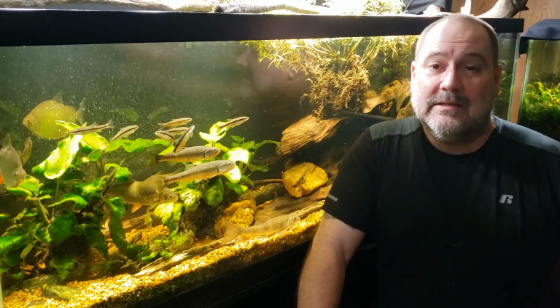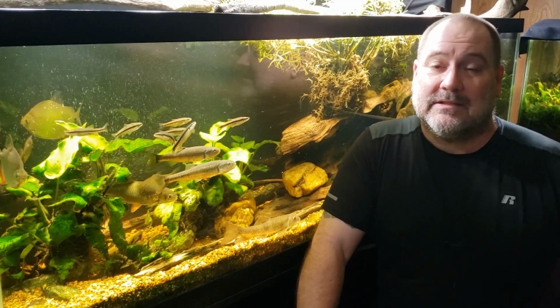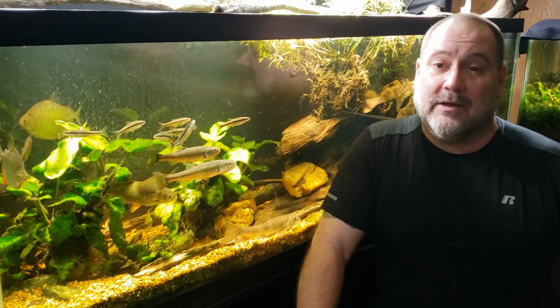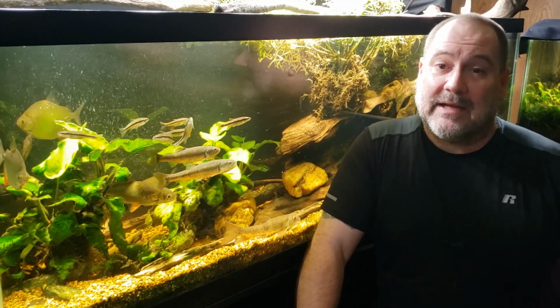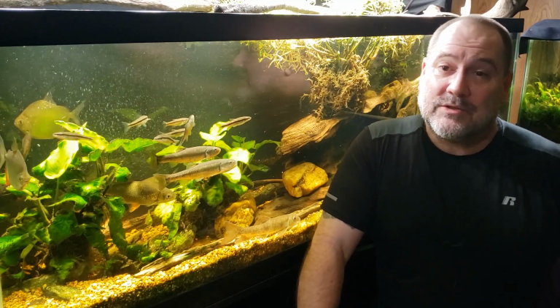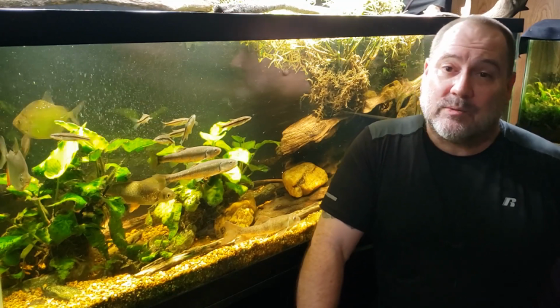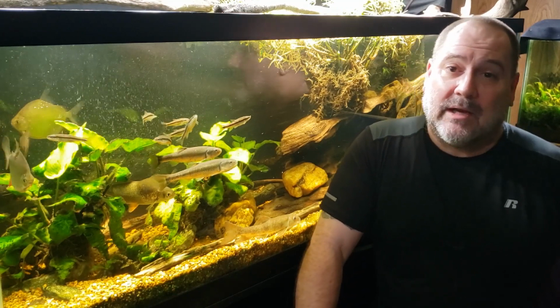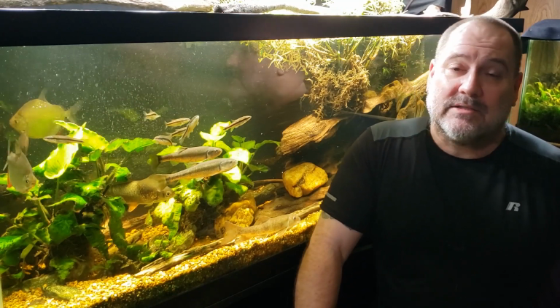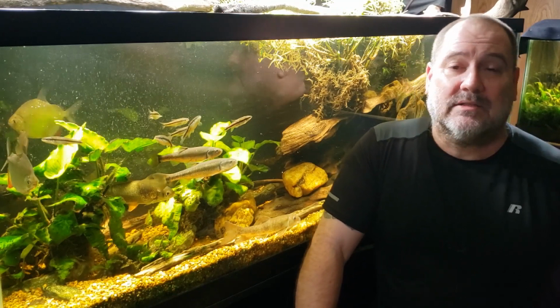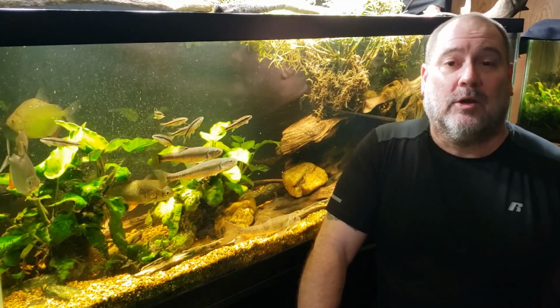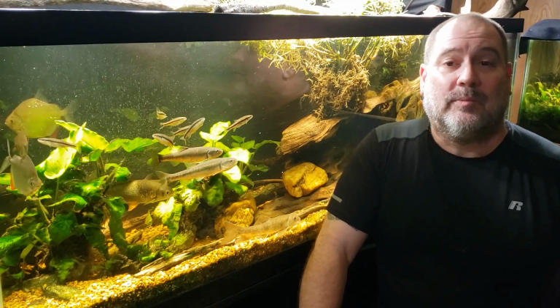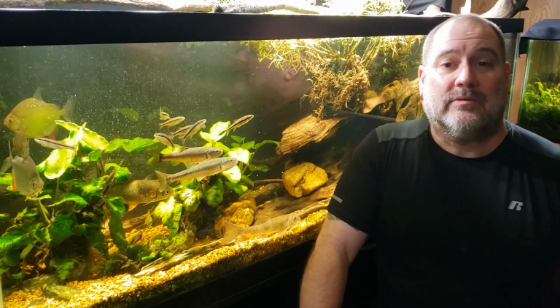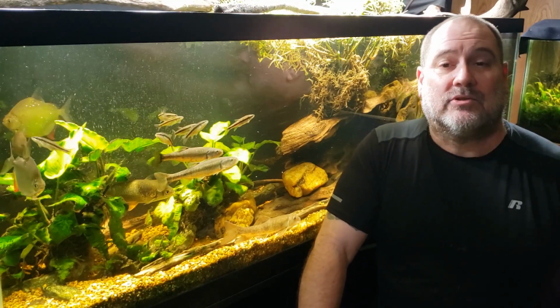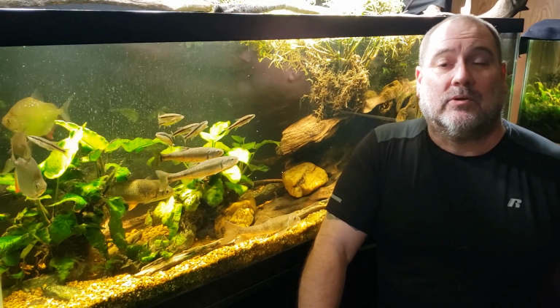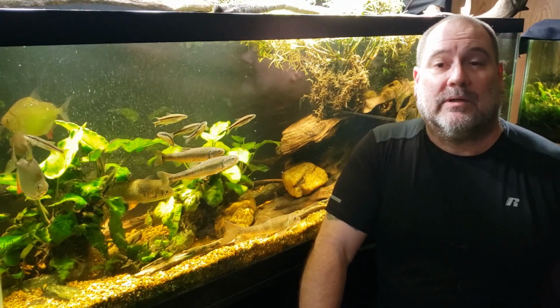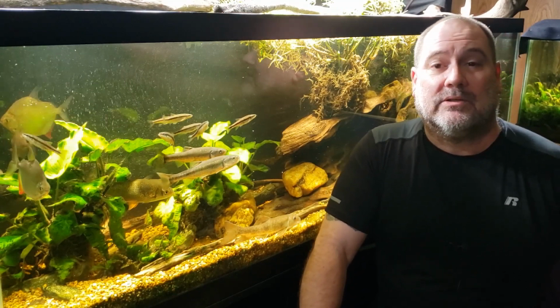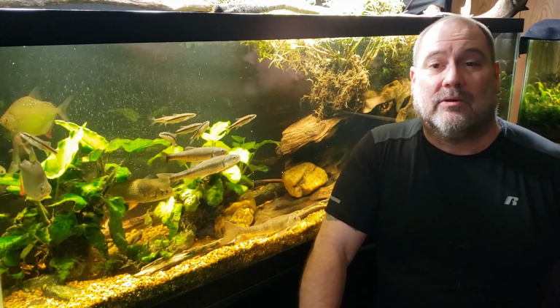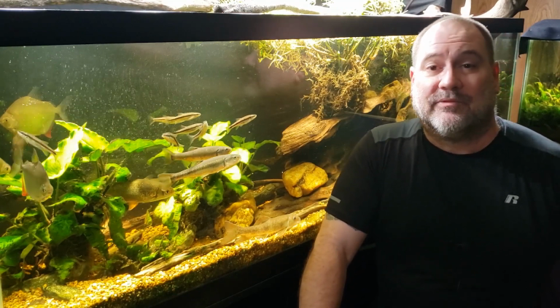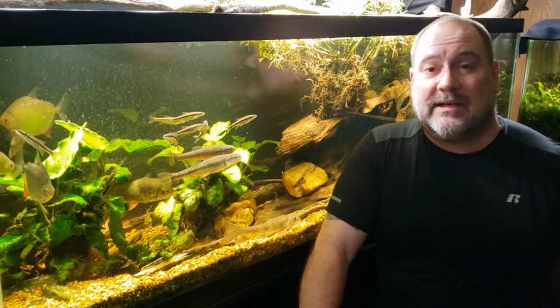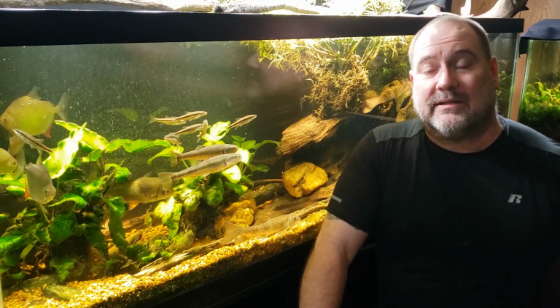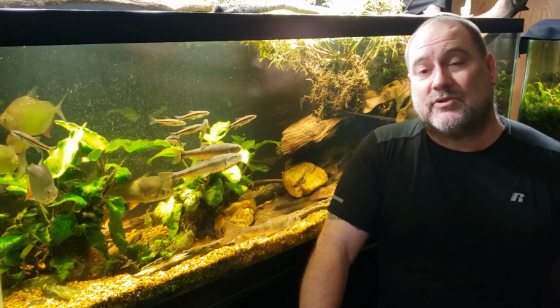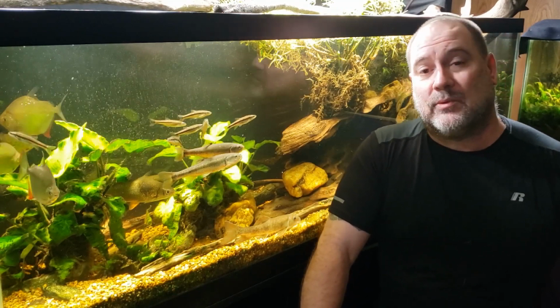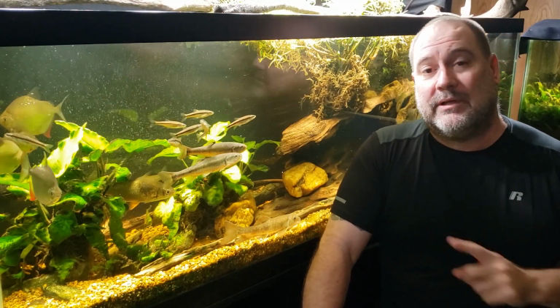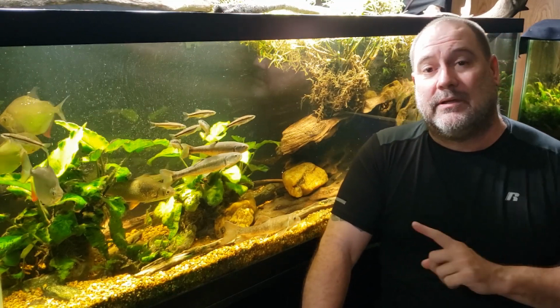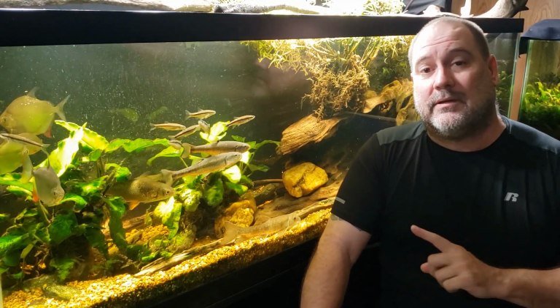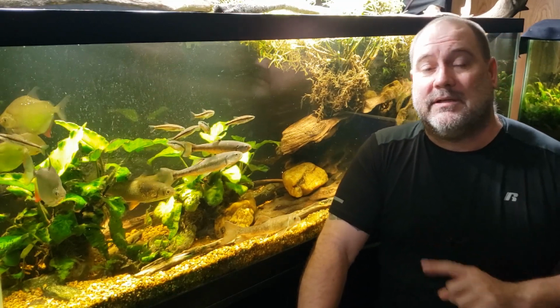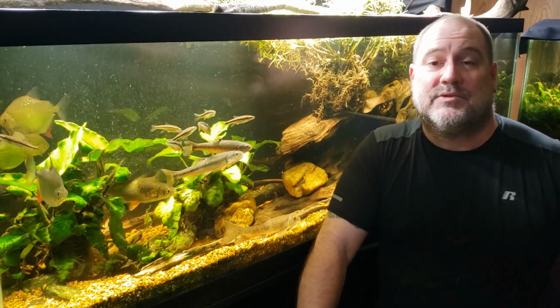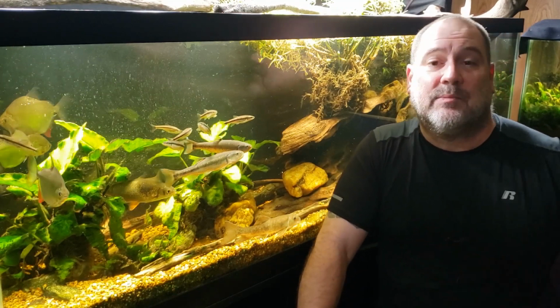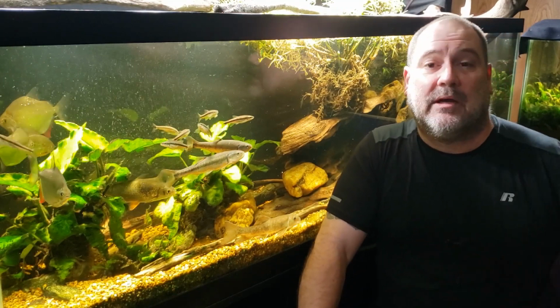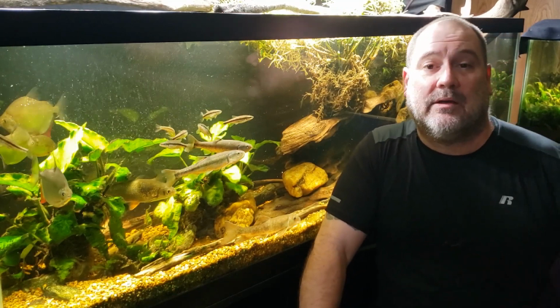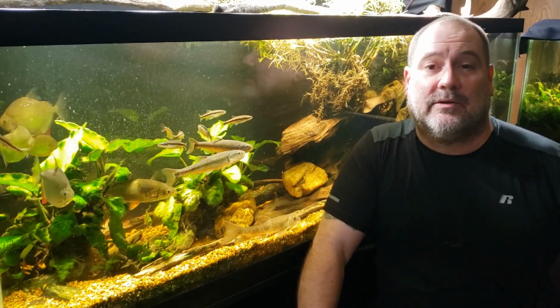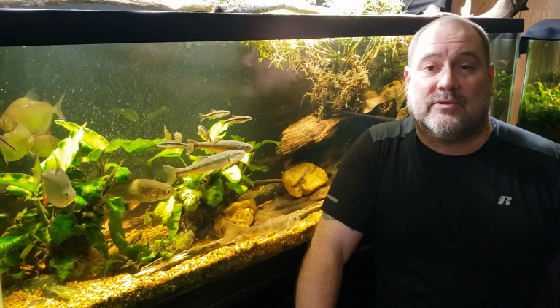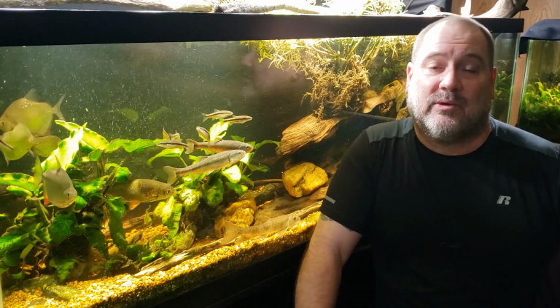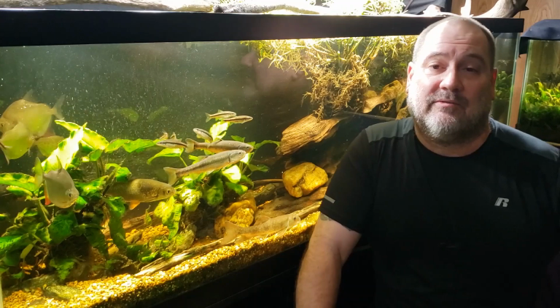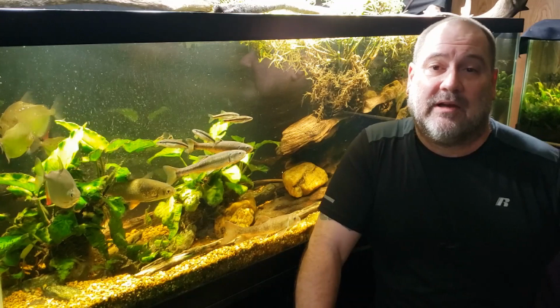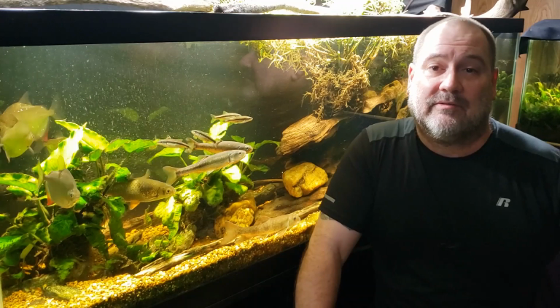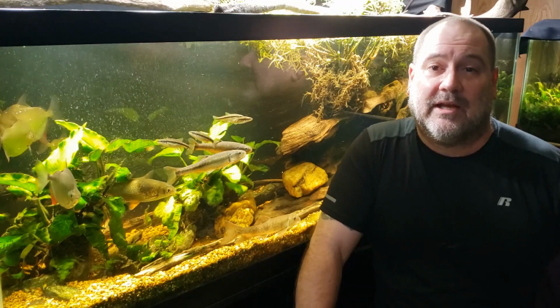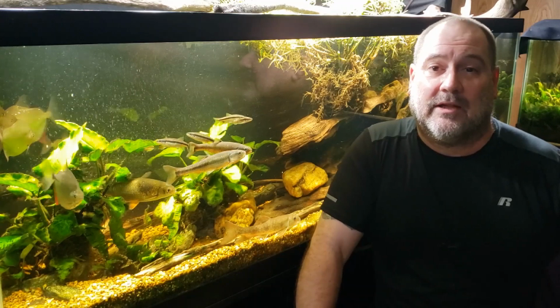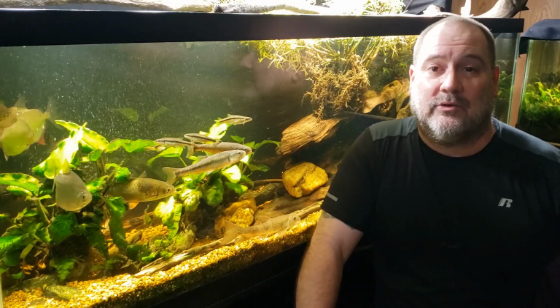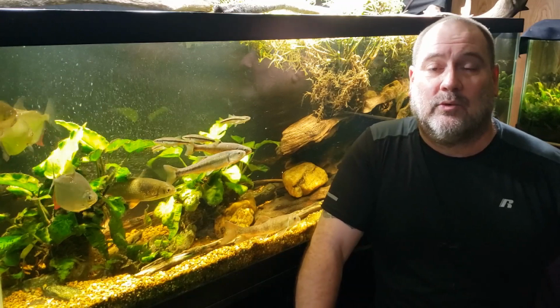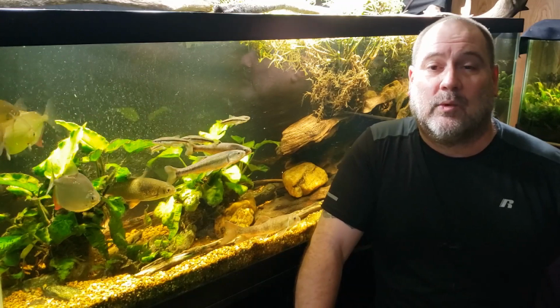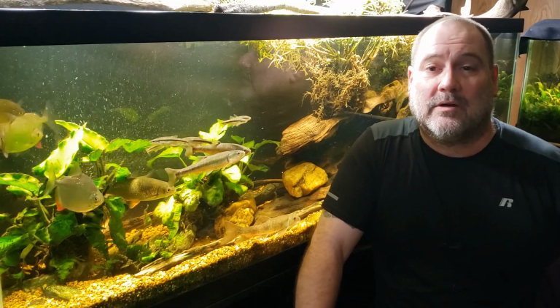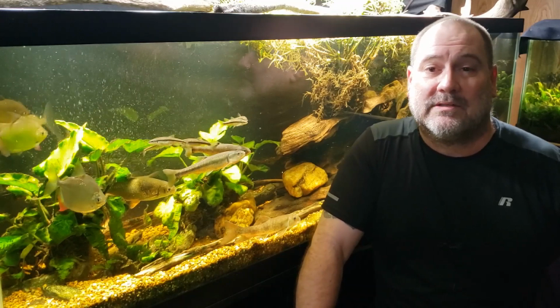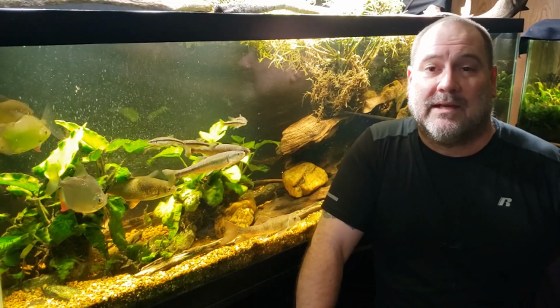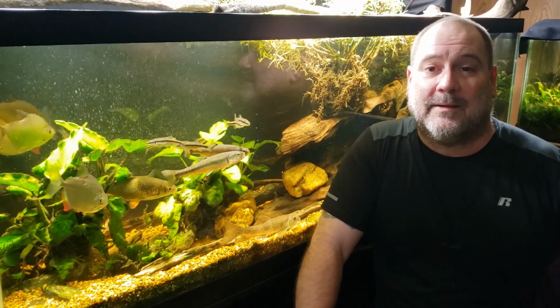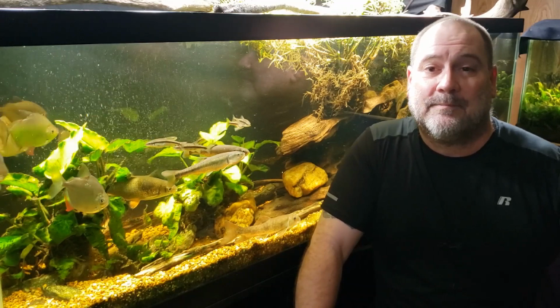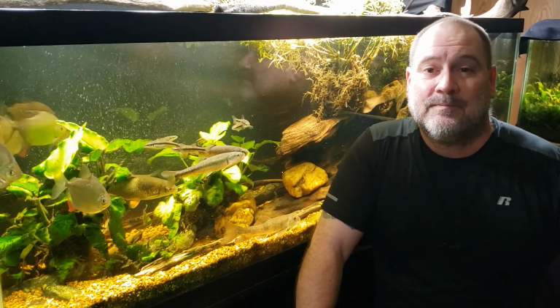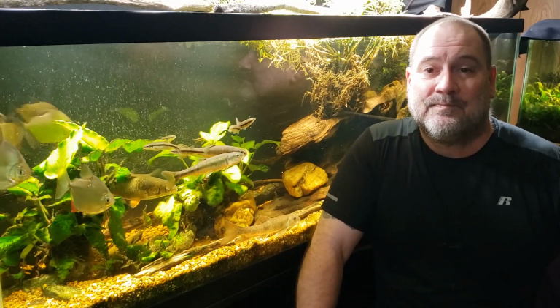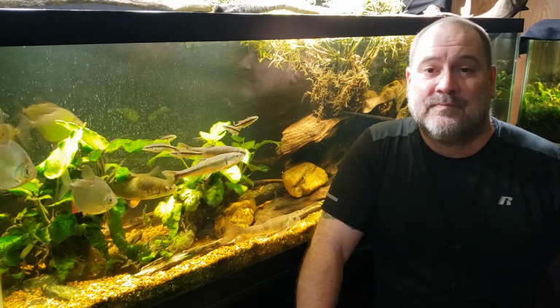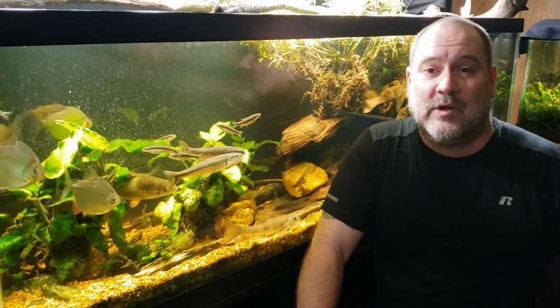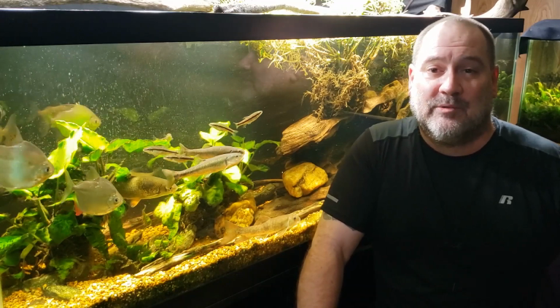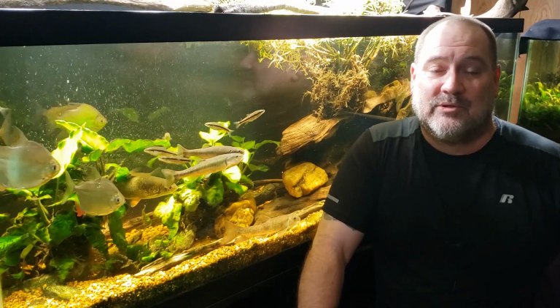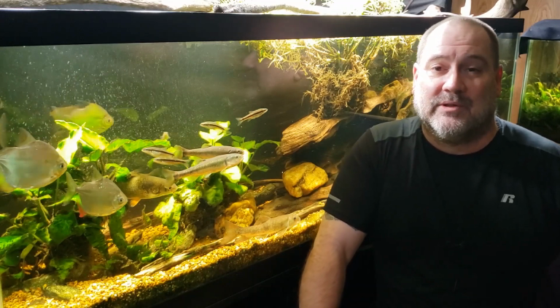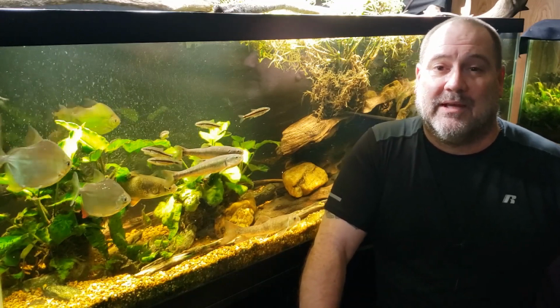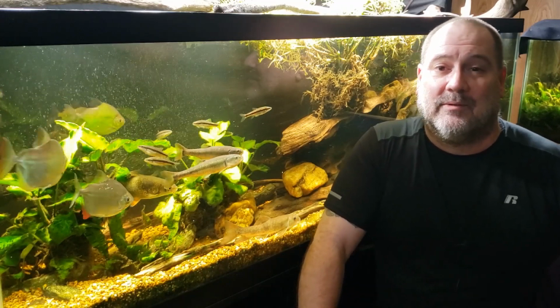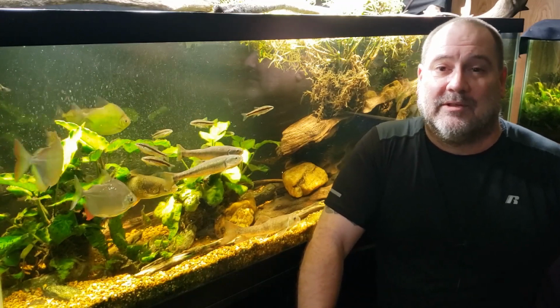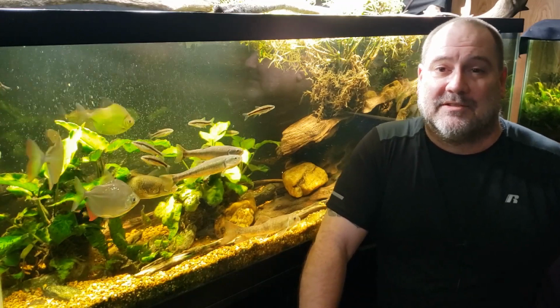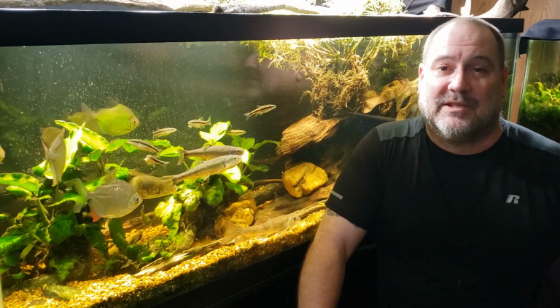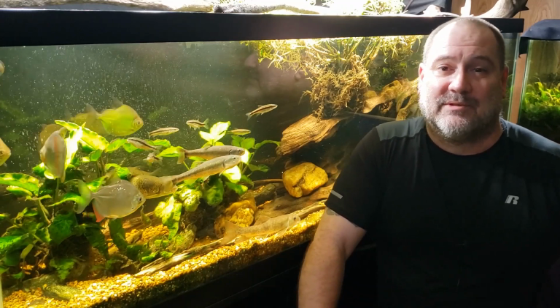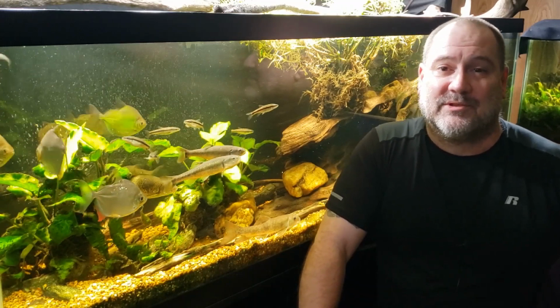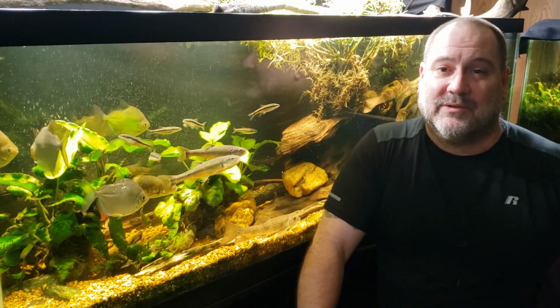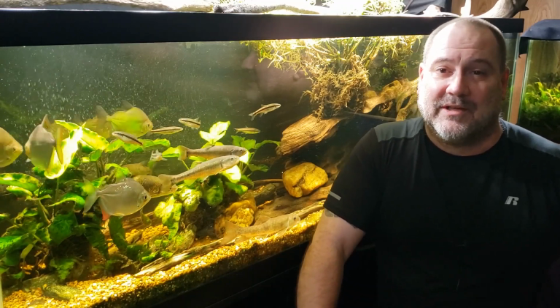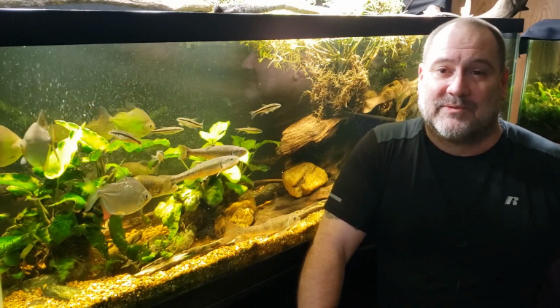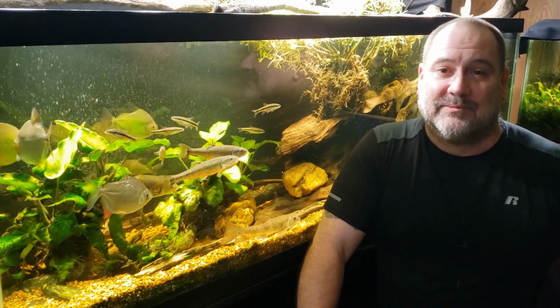Thanks for watching, hope you enjoyed. Don't forget this one here is my 125-gallon new world tank. Hope you enjoyed that one. I'll see you real soon in the next one.